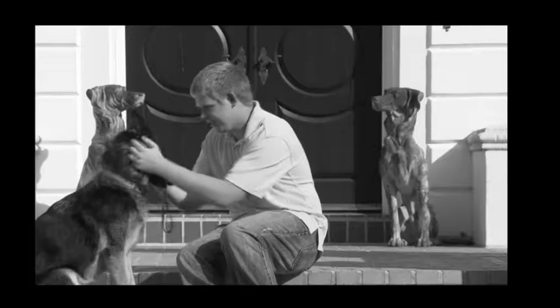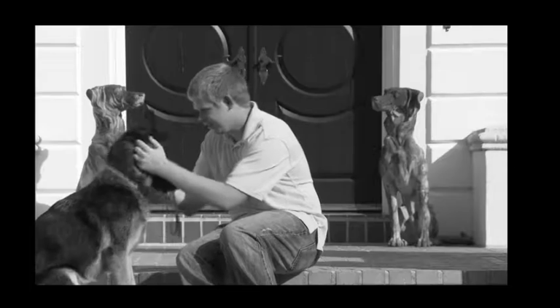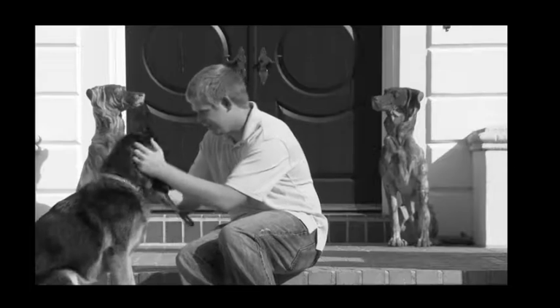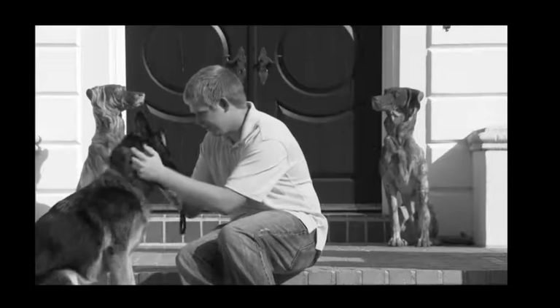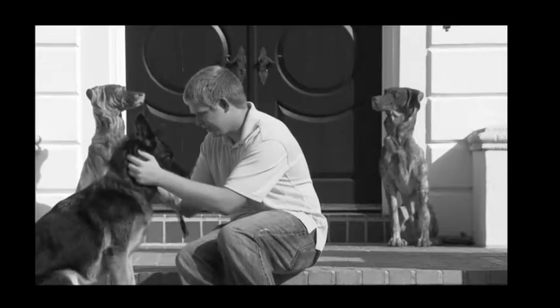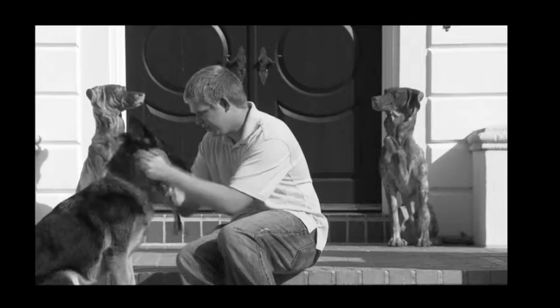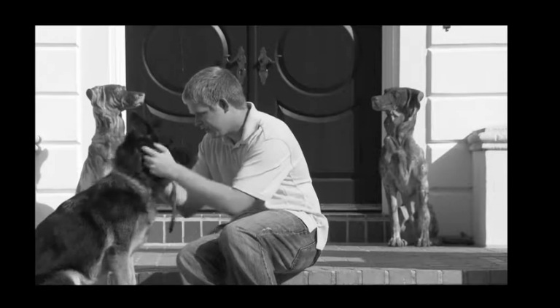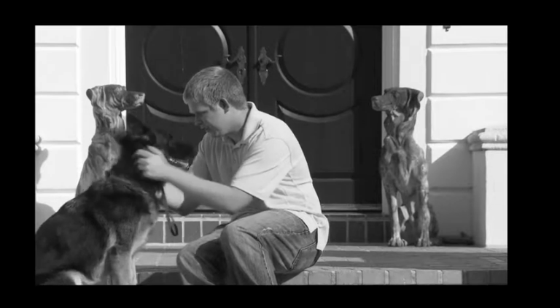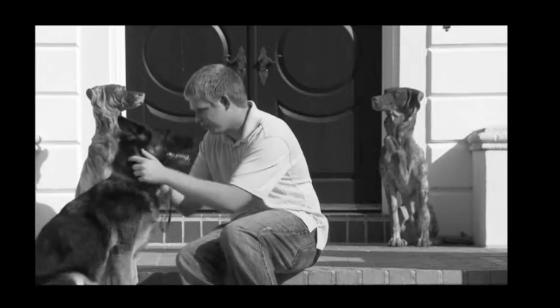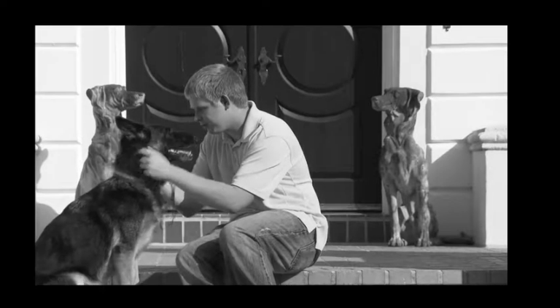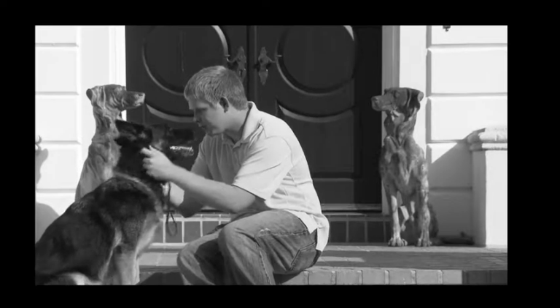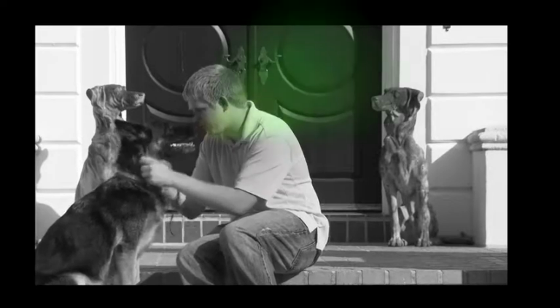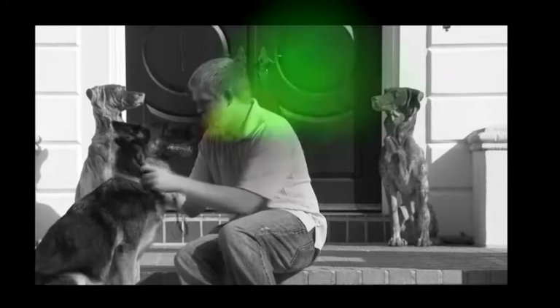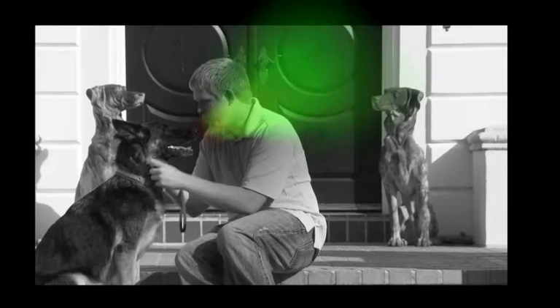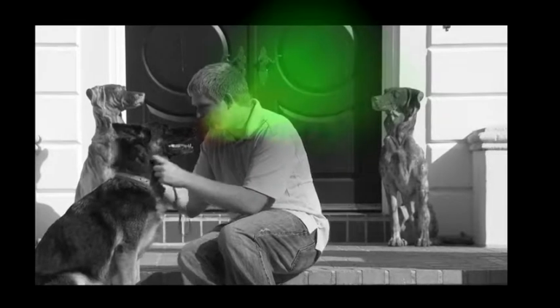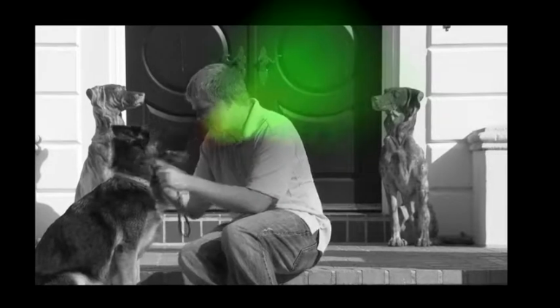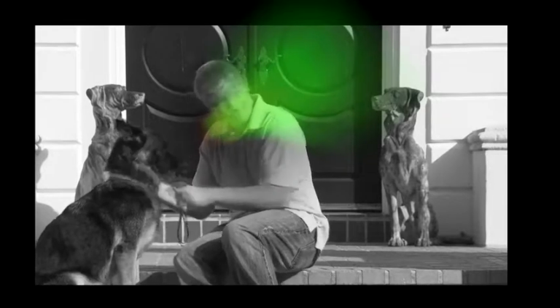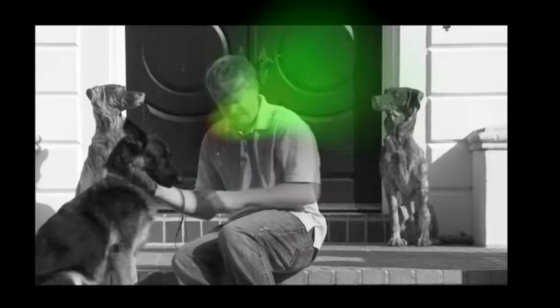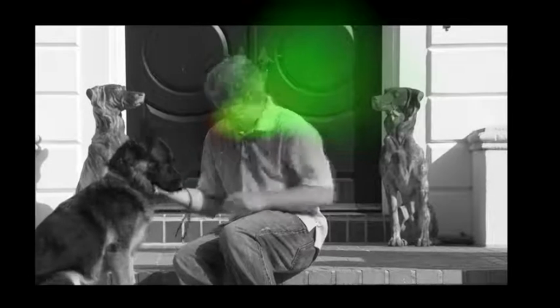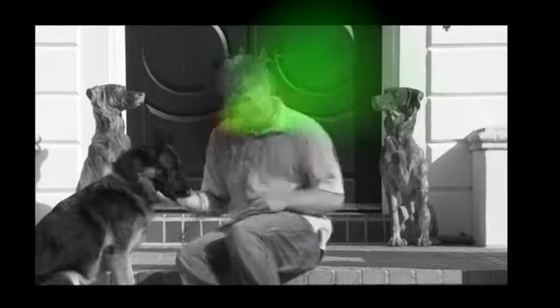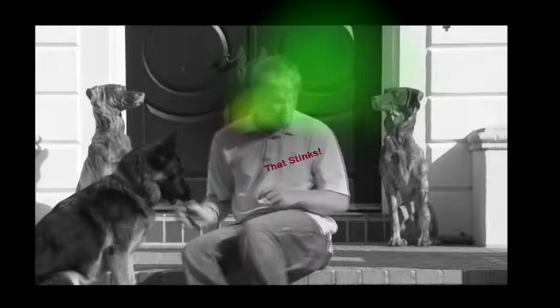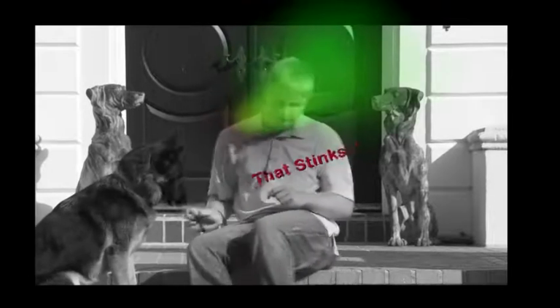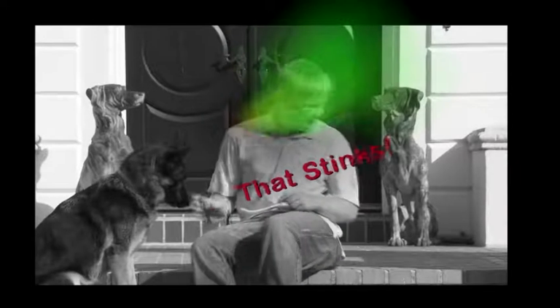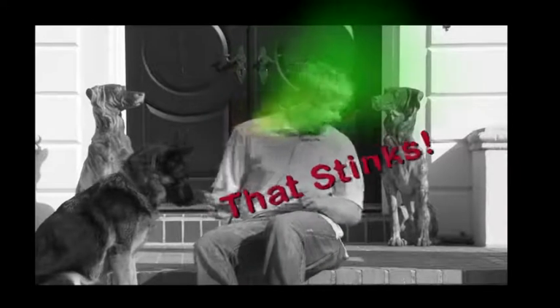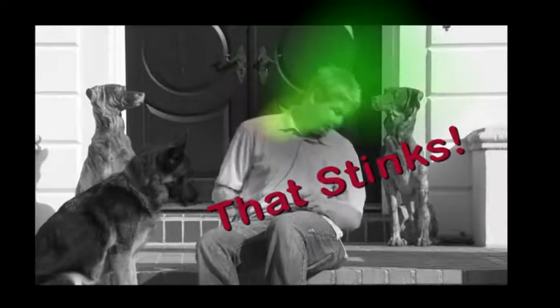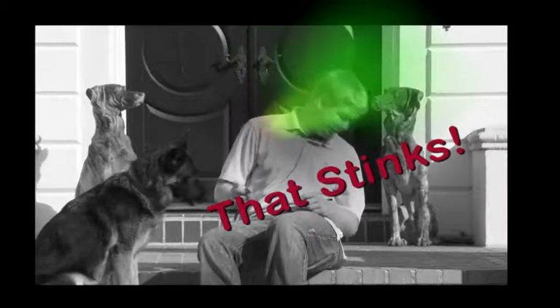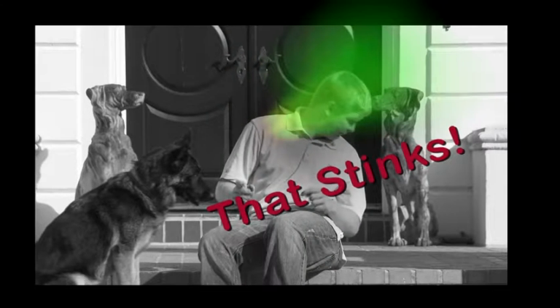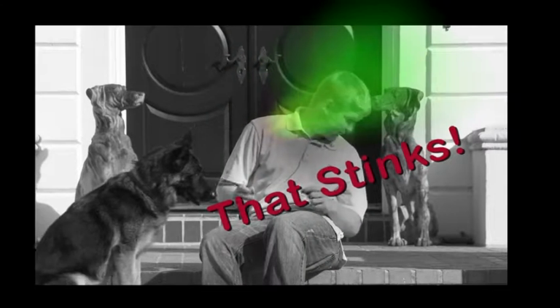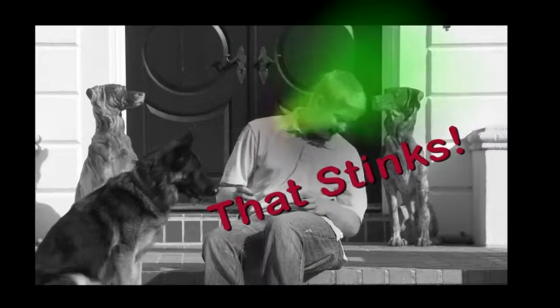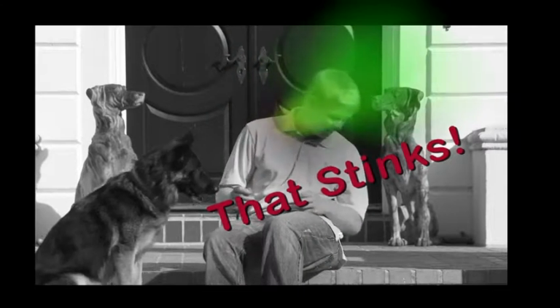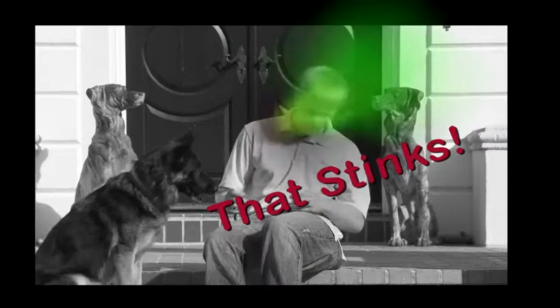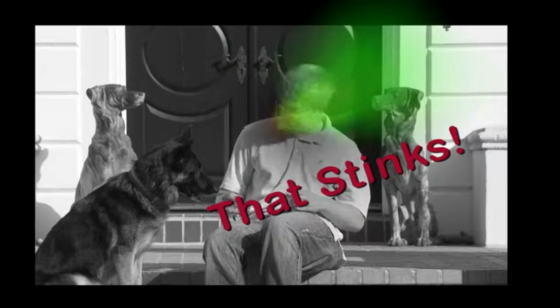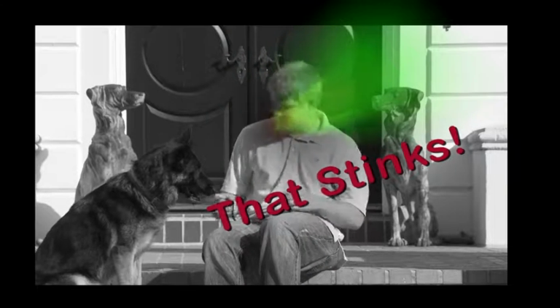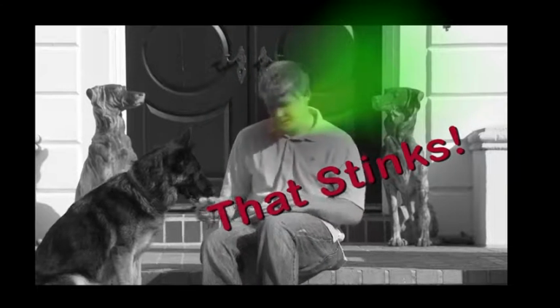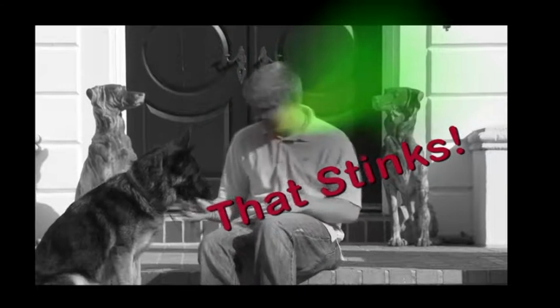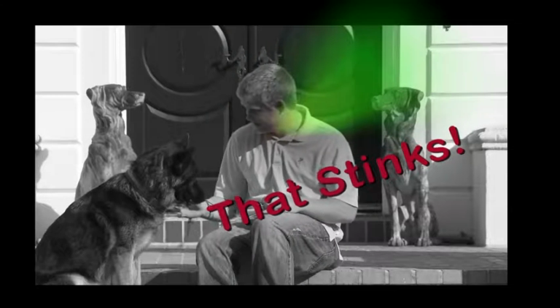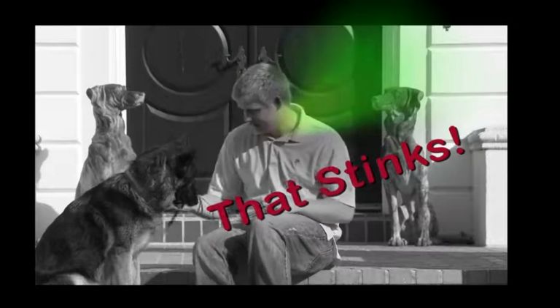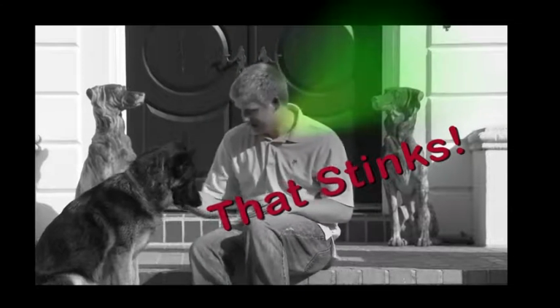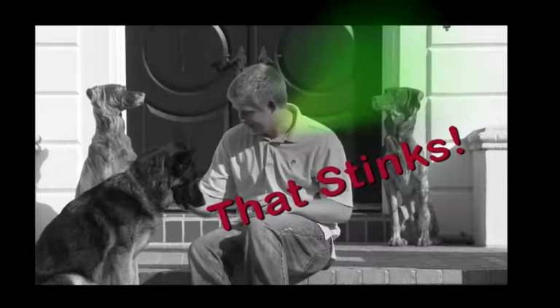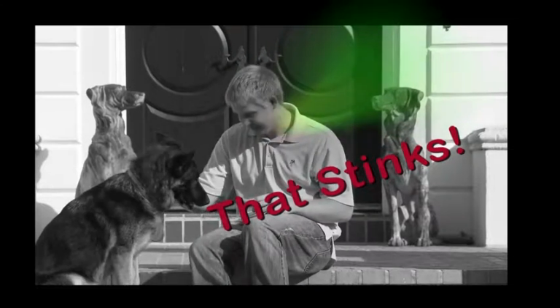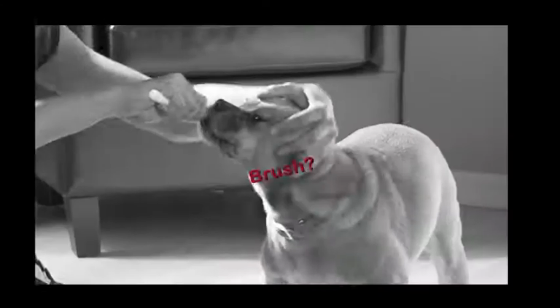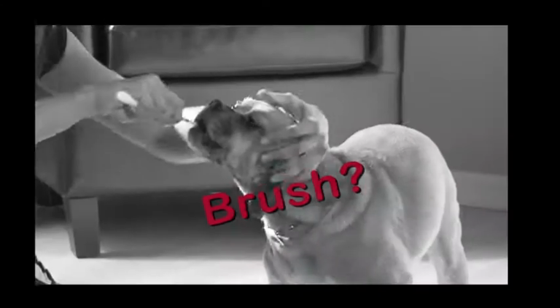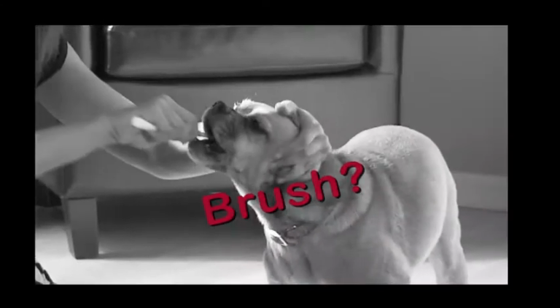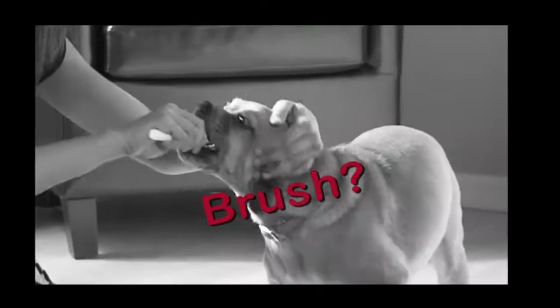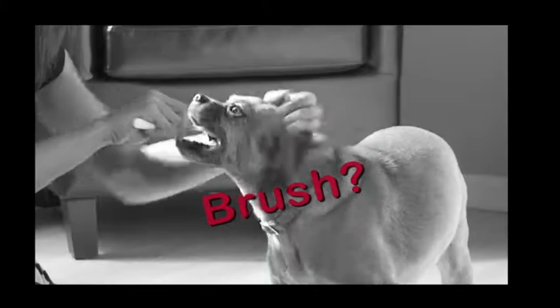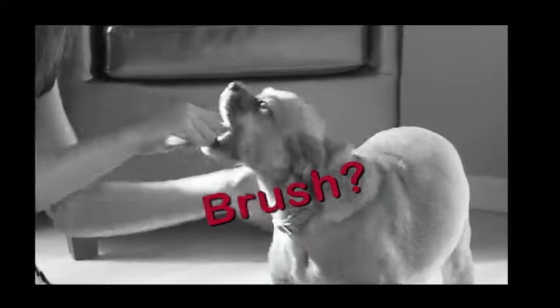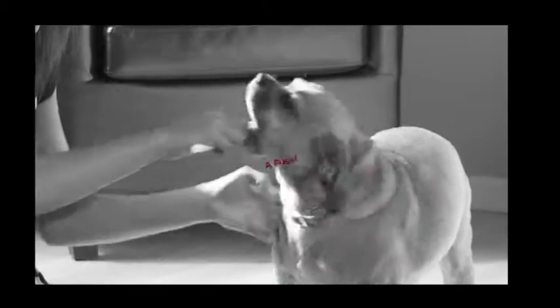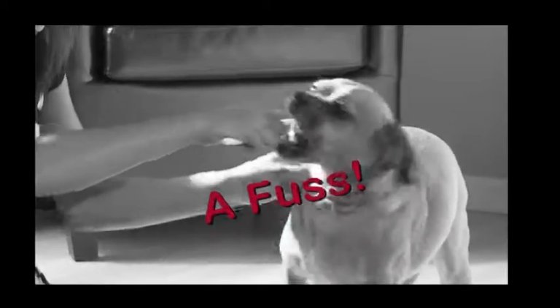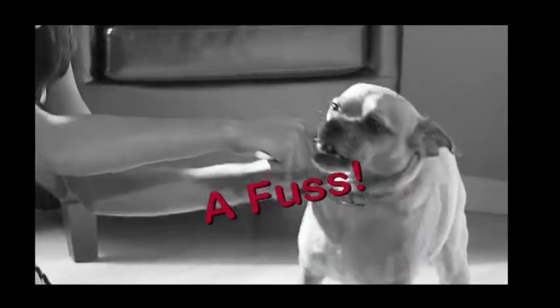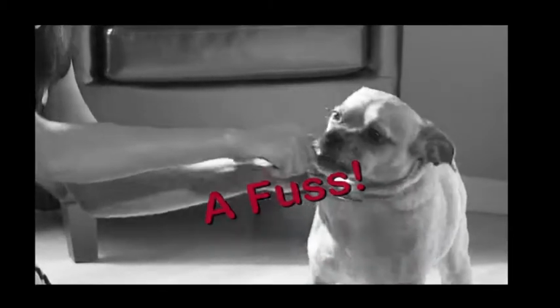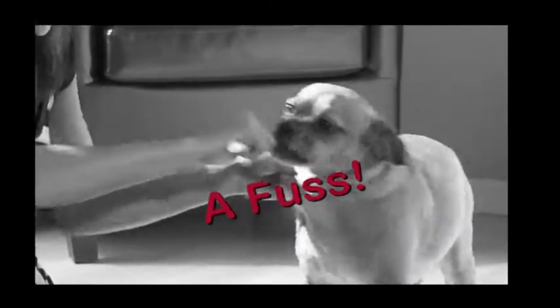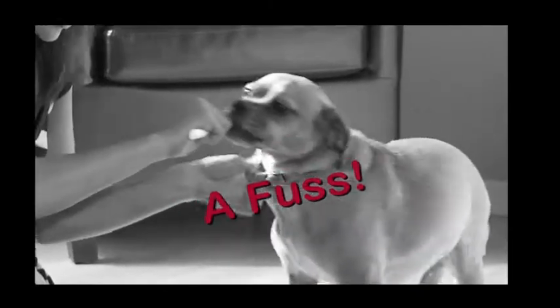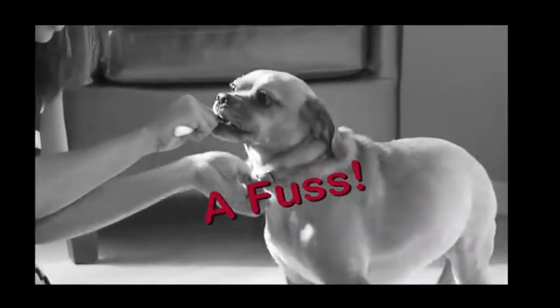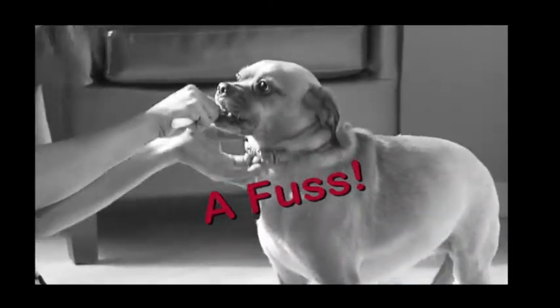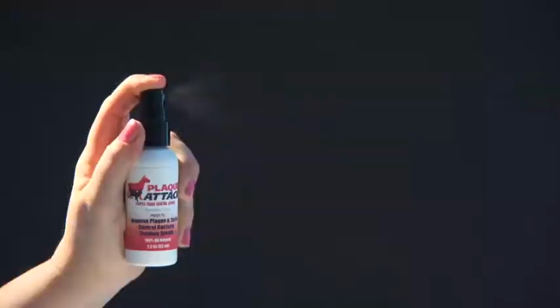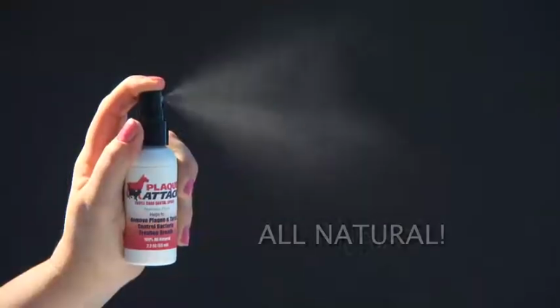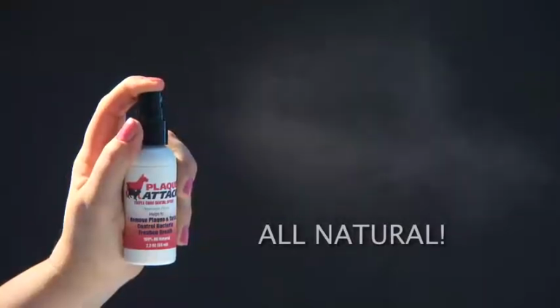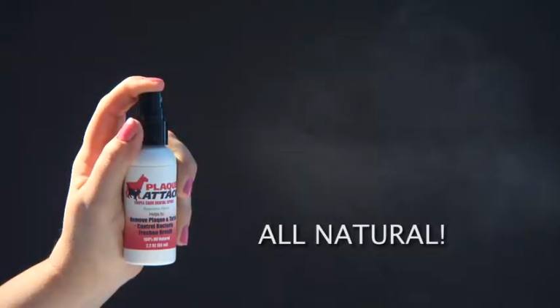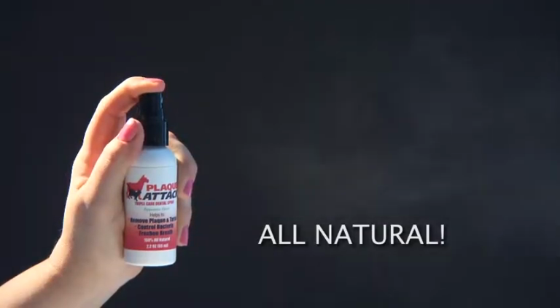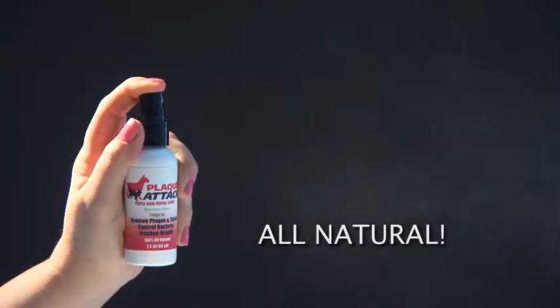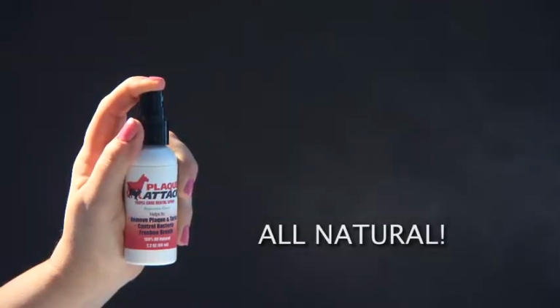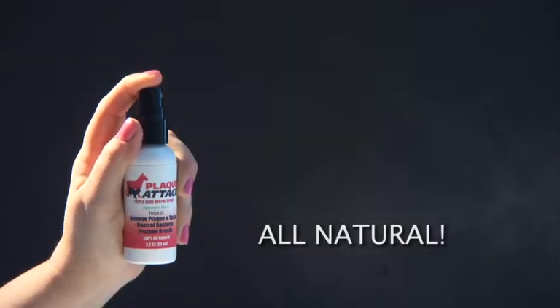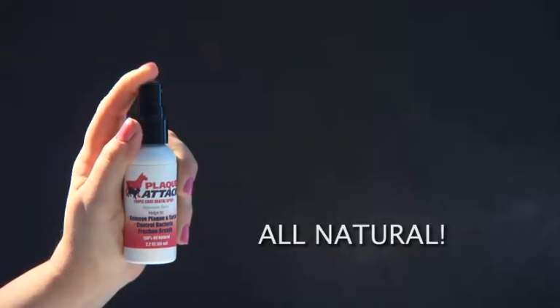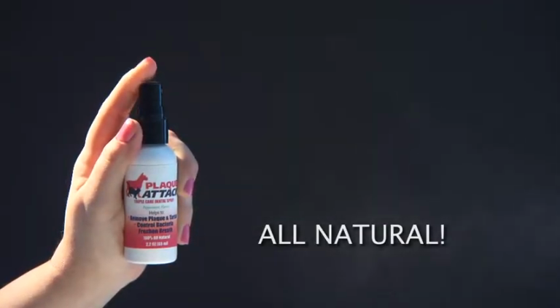You love your pet but hate the nasty teeth, those foul gums, that awful breath — the brush, too much fuss. You need Plac-Attack.